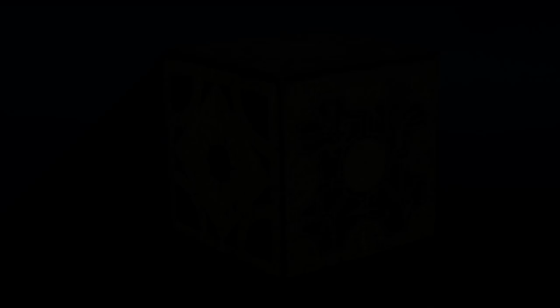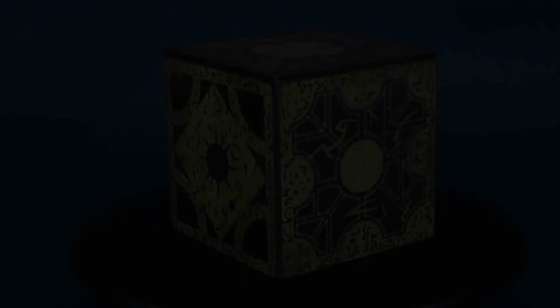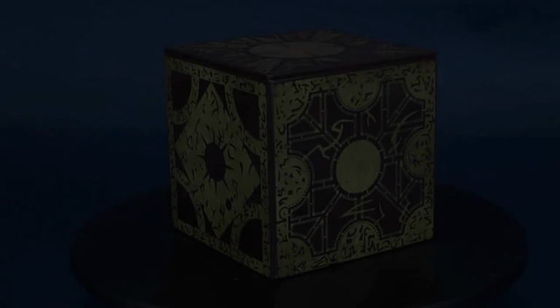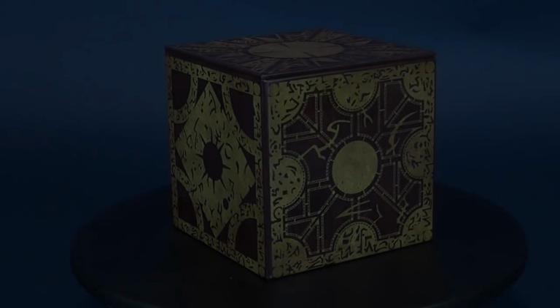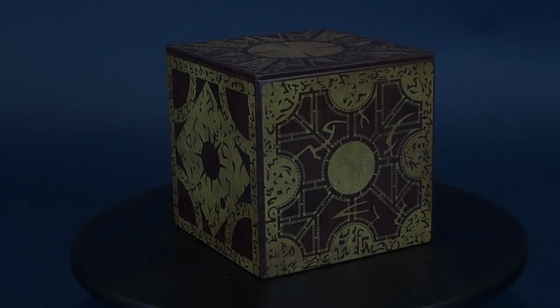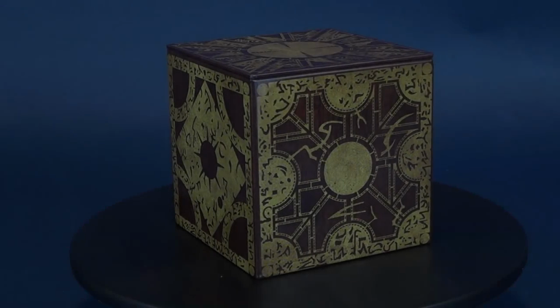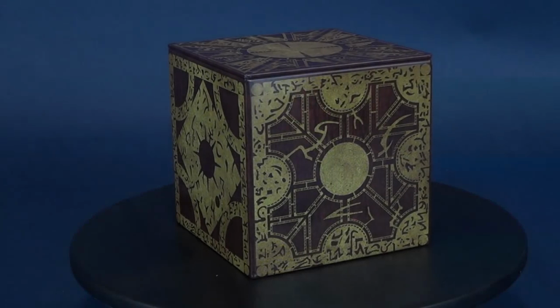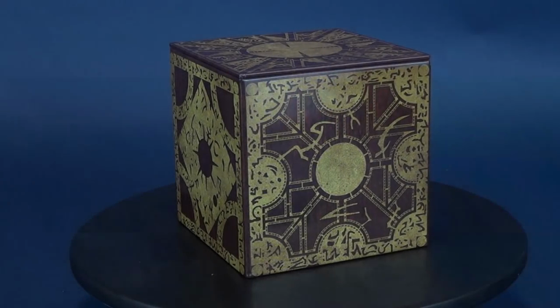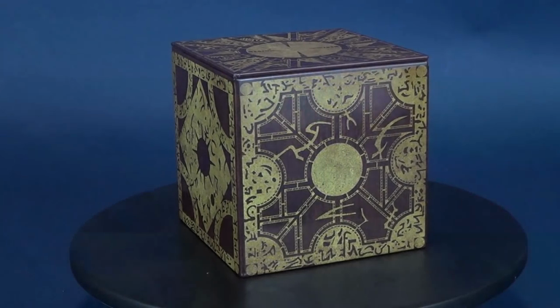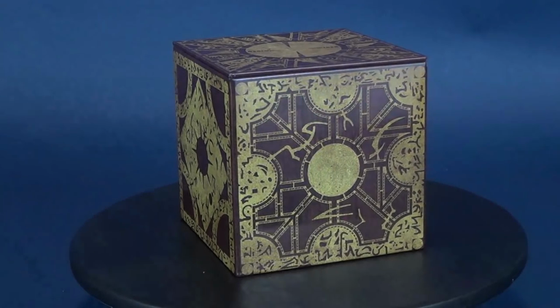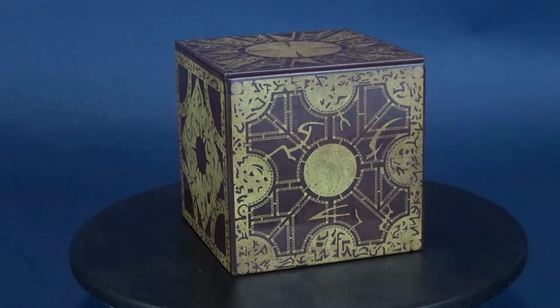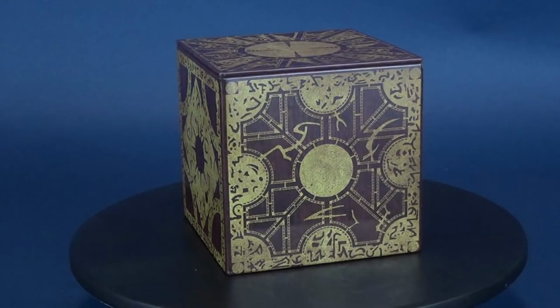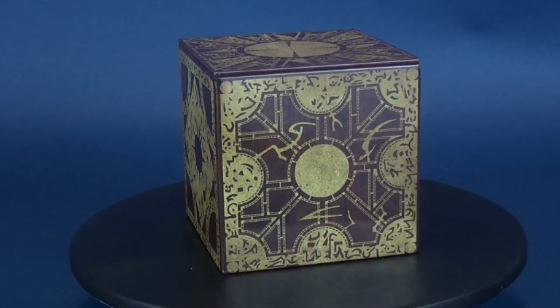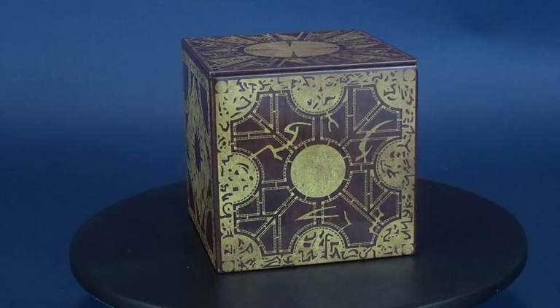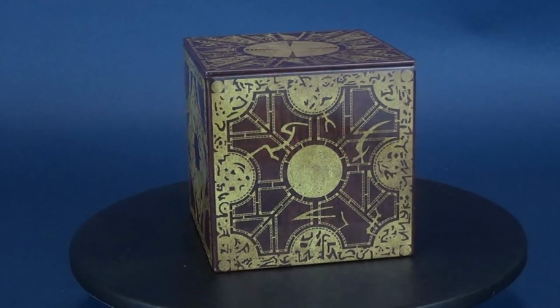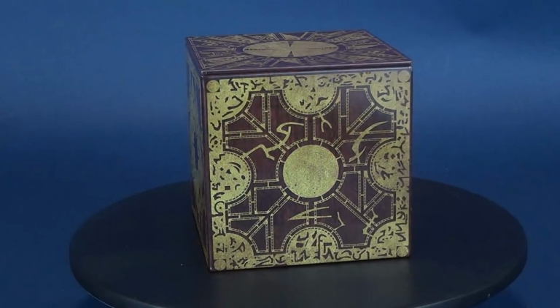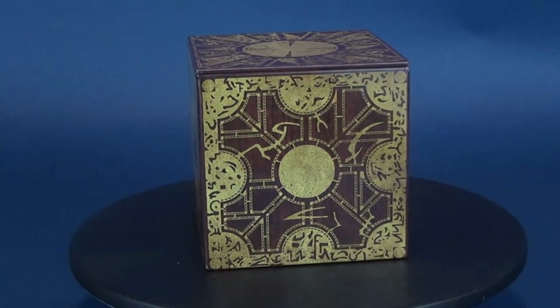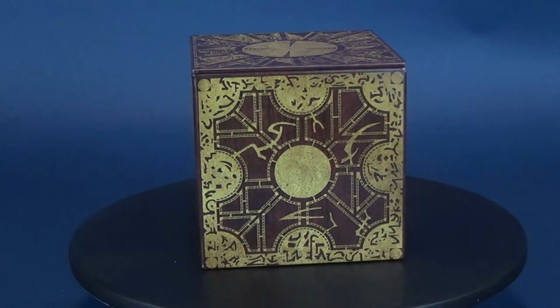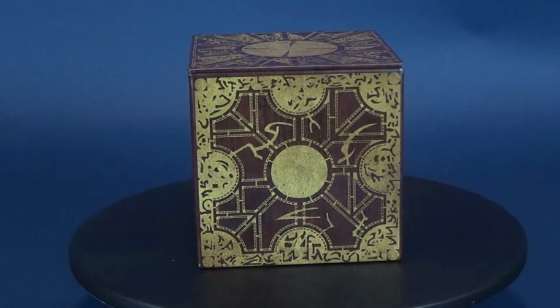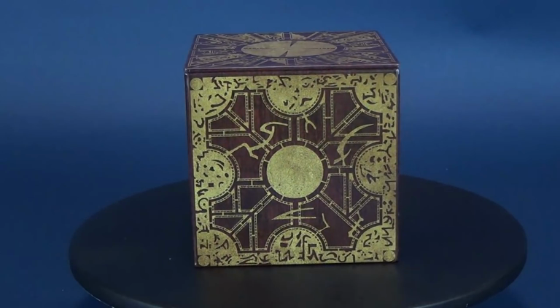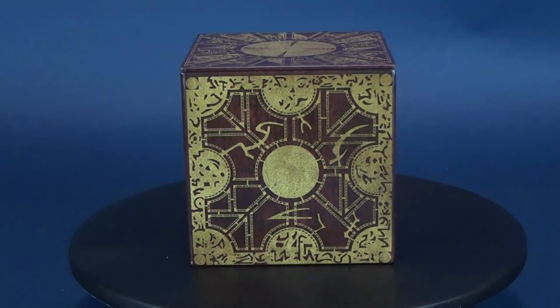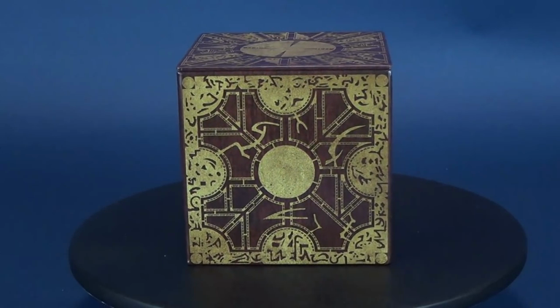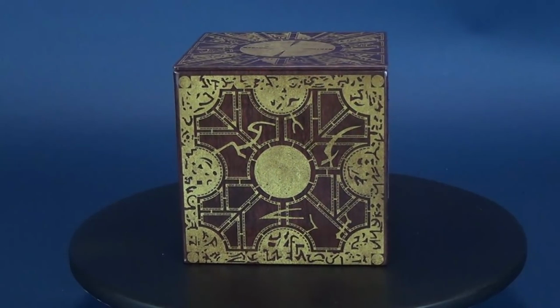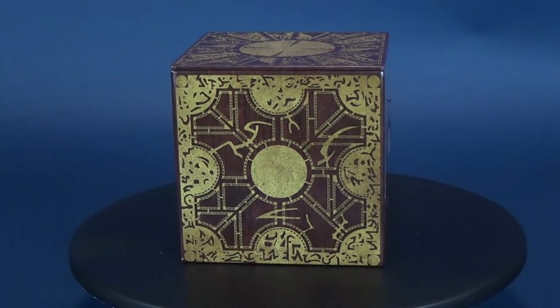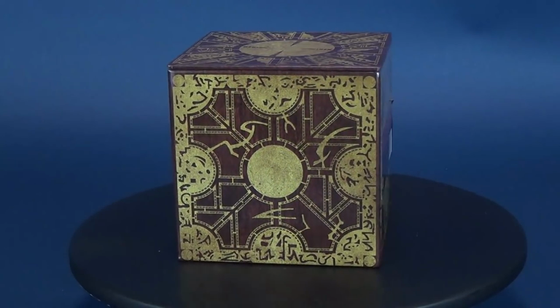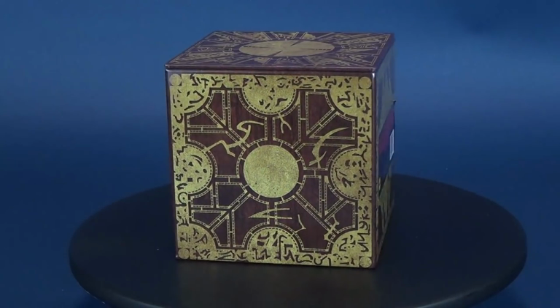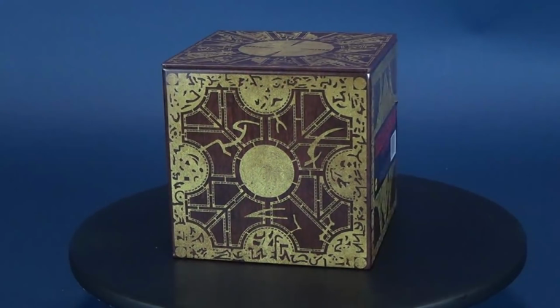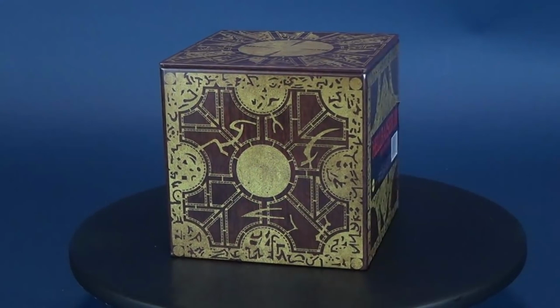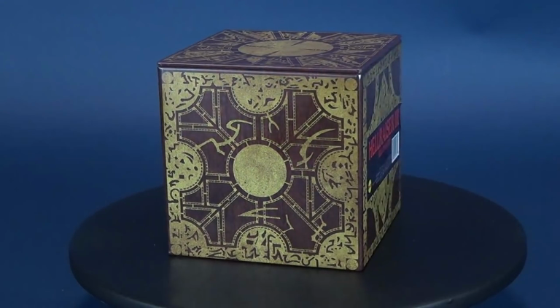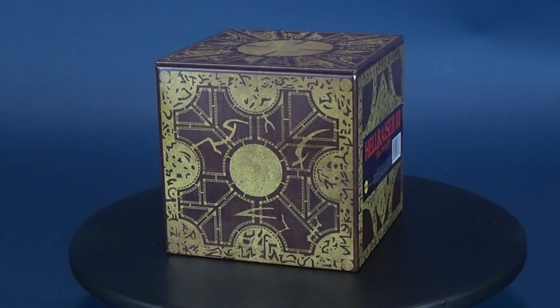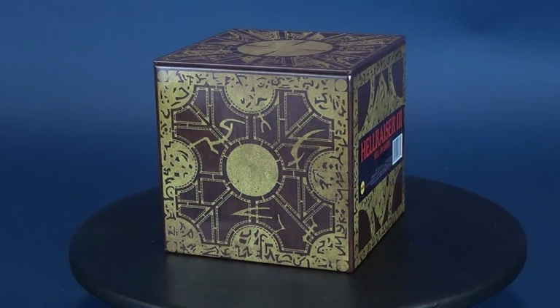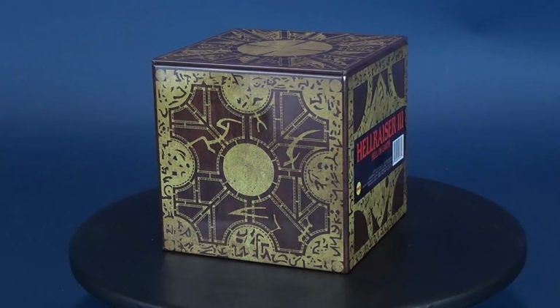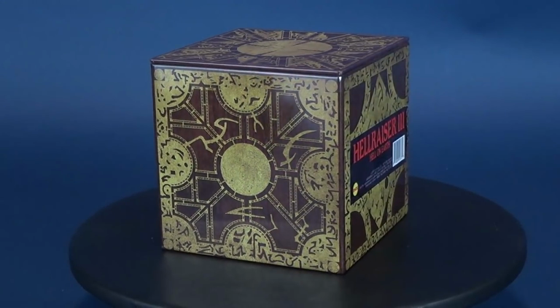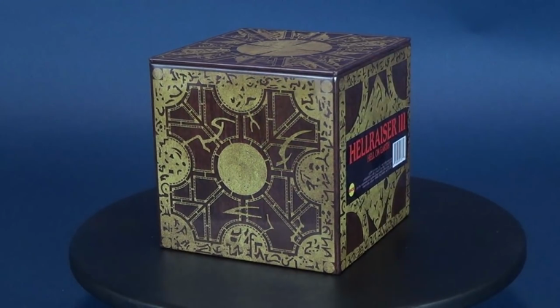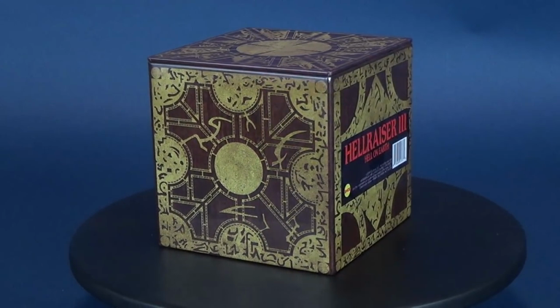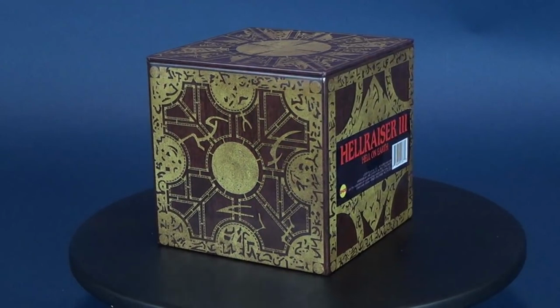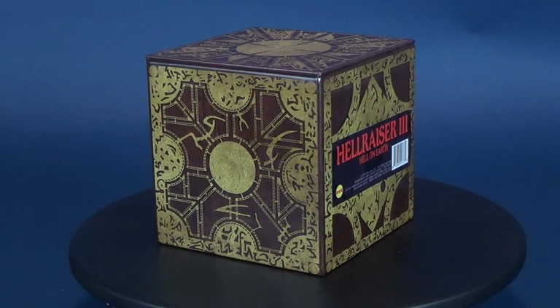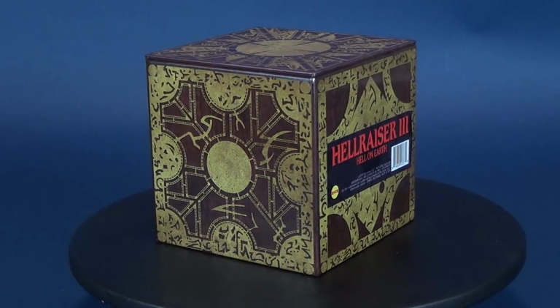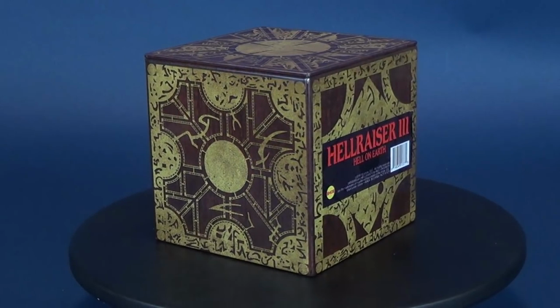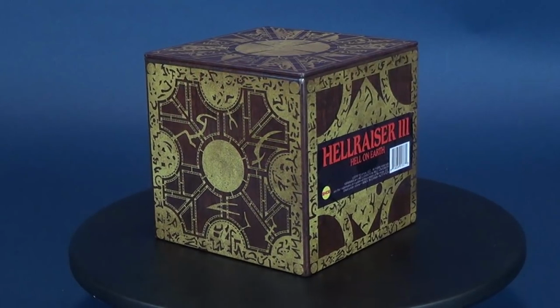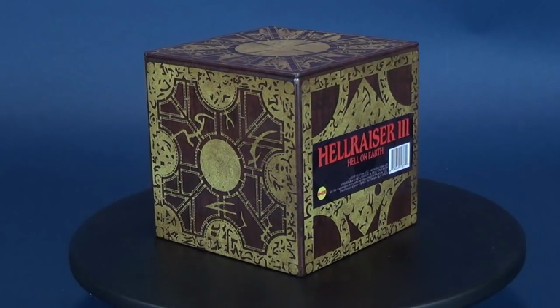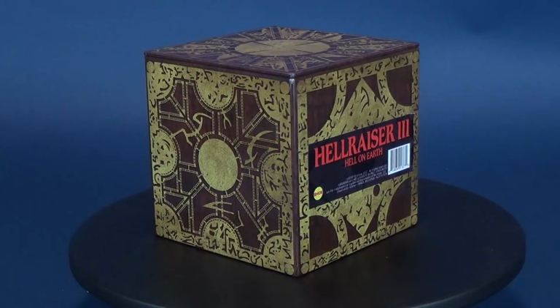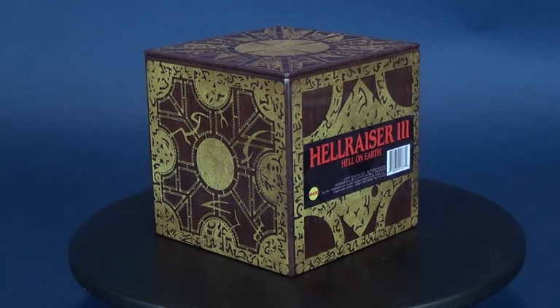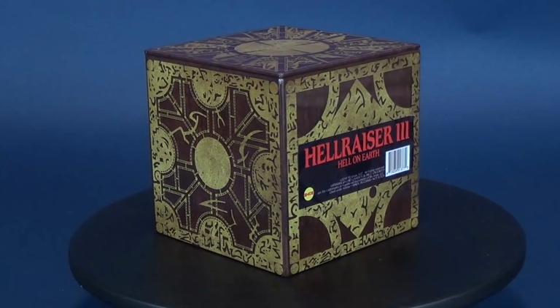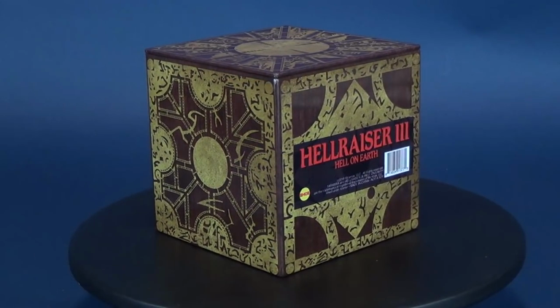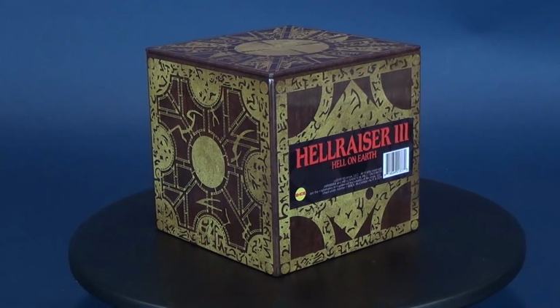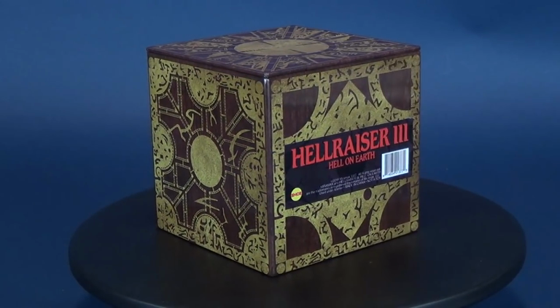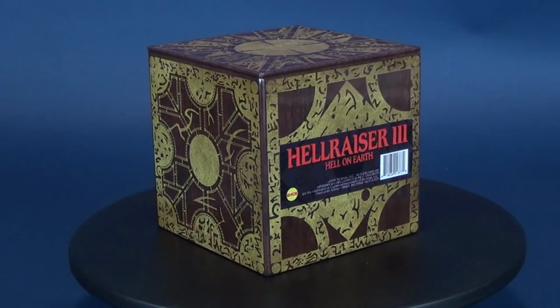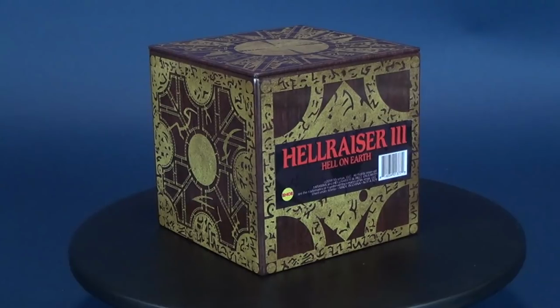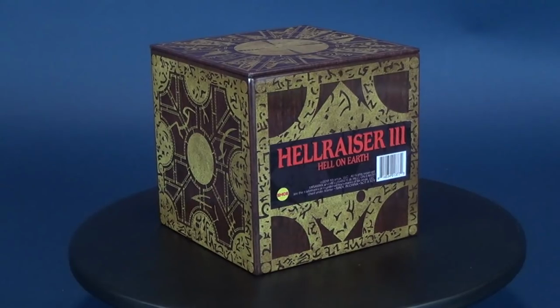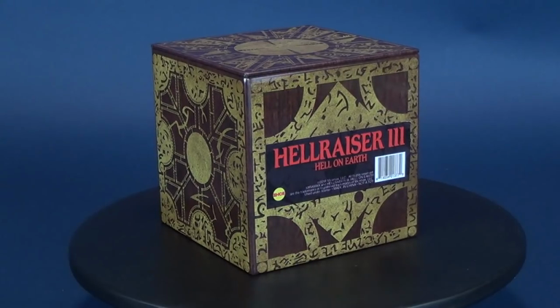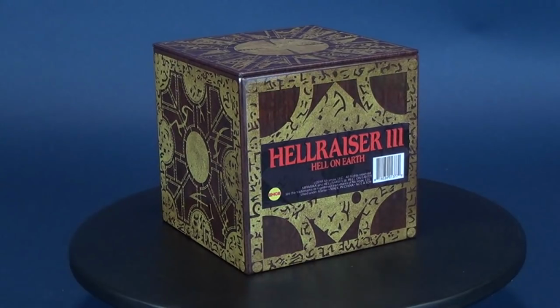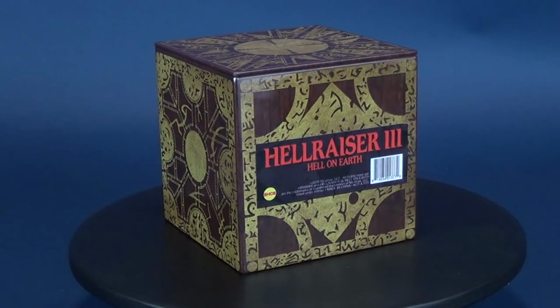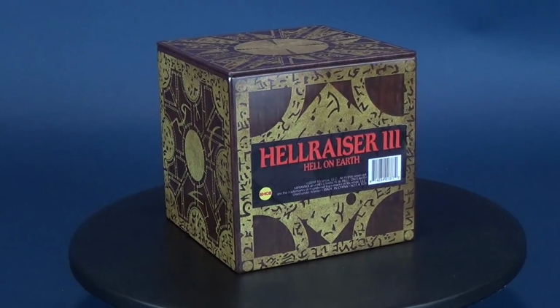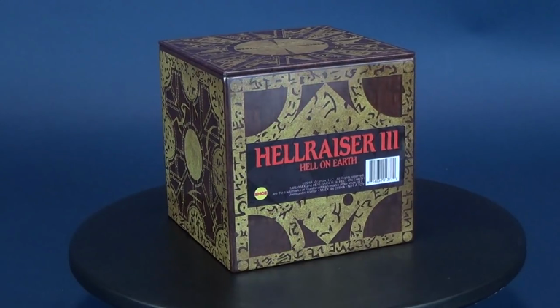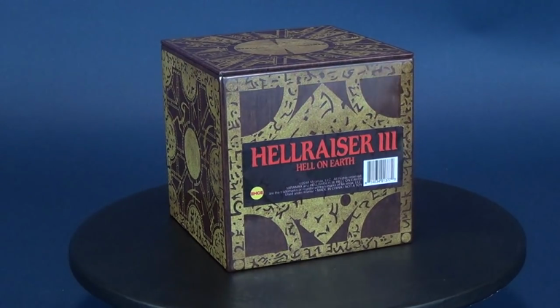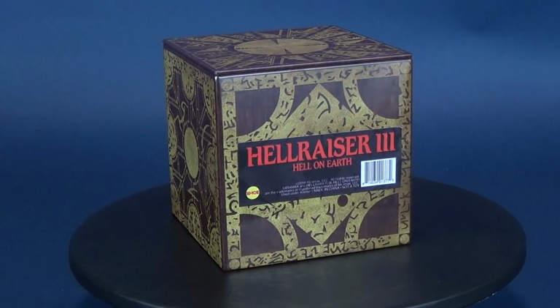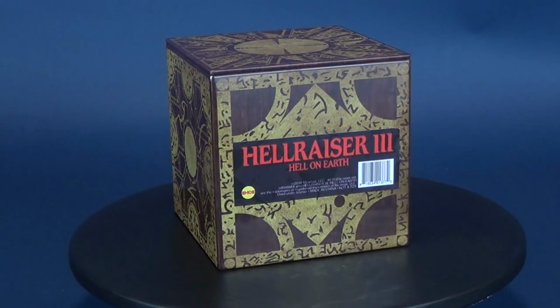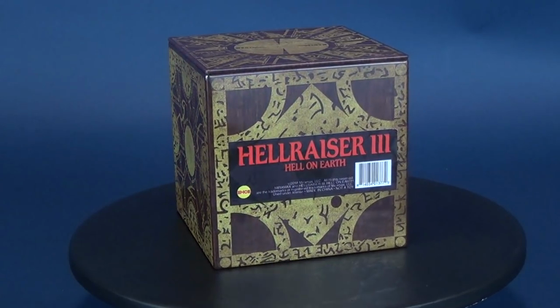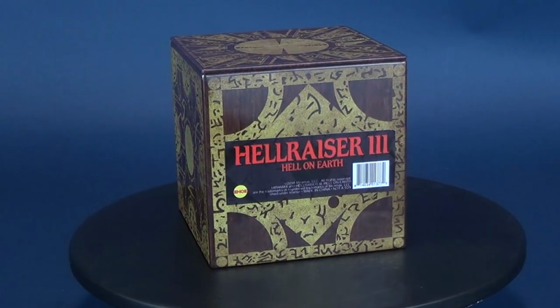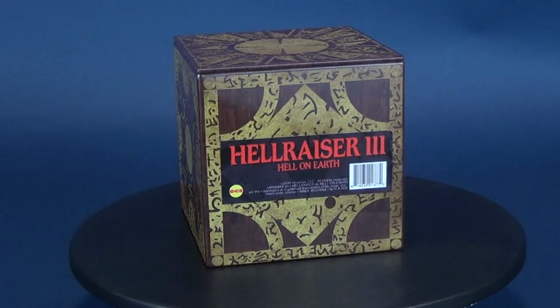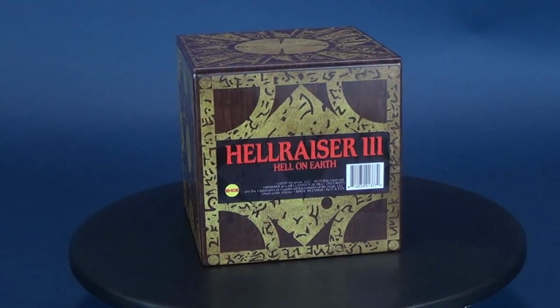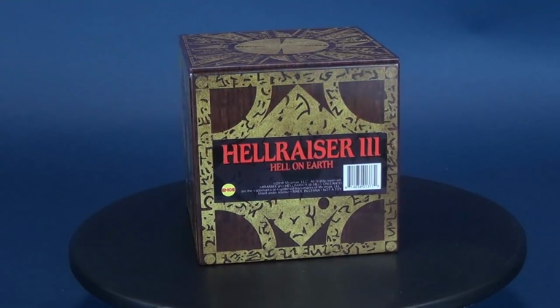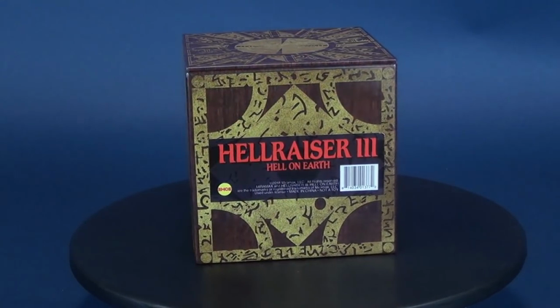You opened it. We came. Here's your look at the Hellraiser 4-inch Puzzle Box Stash Storage Tin.